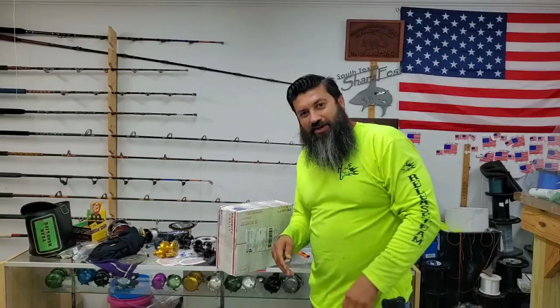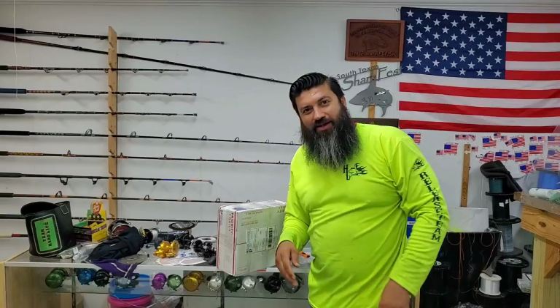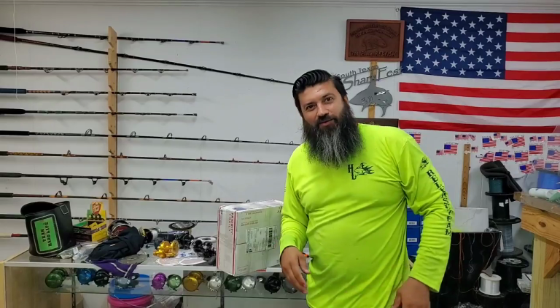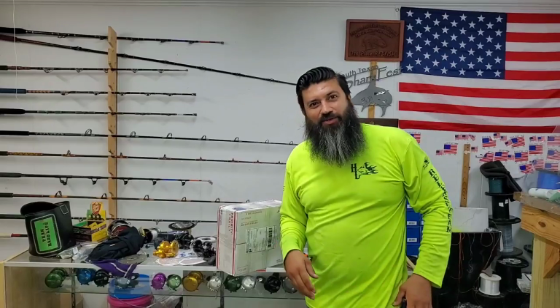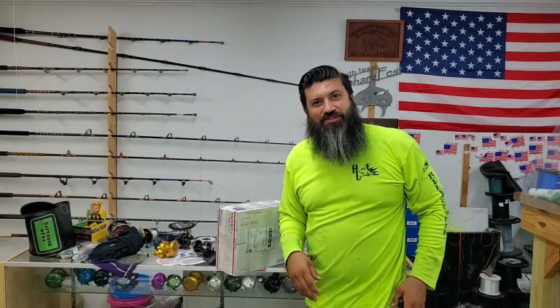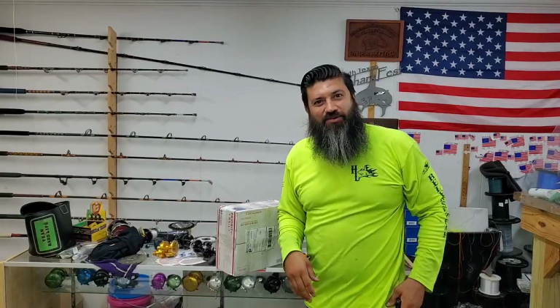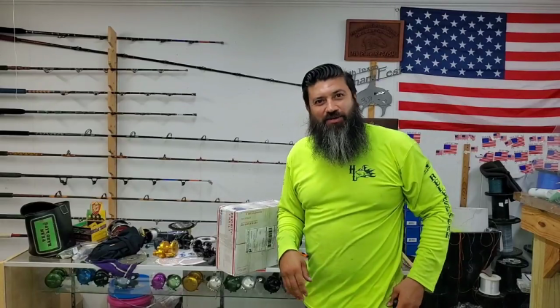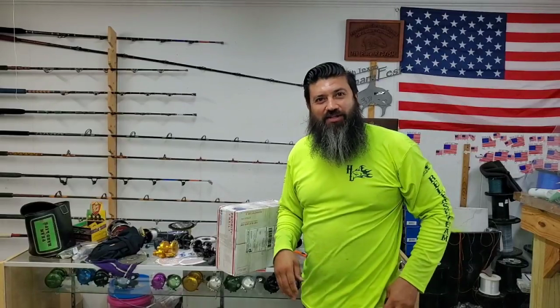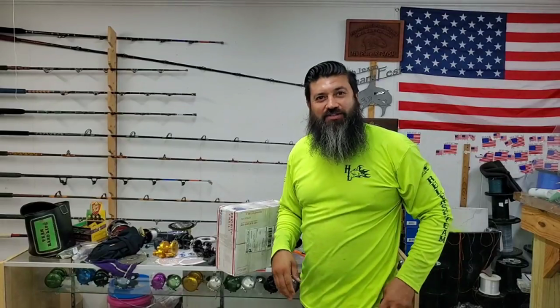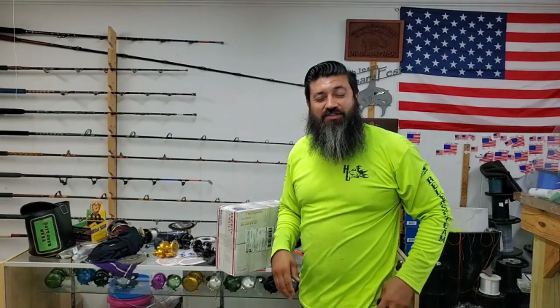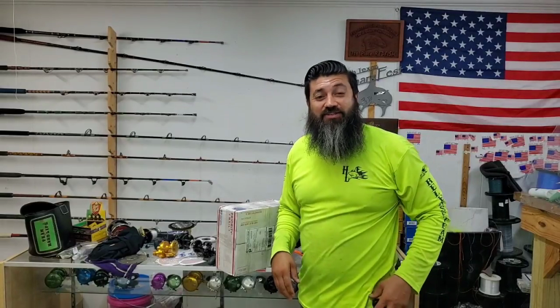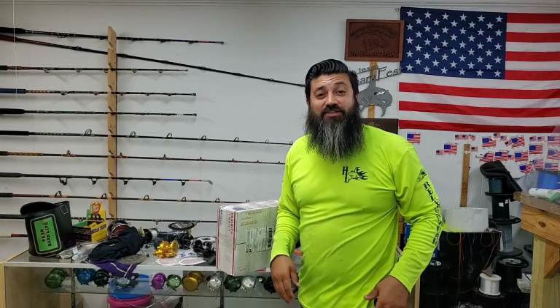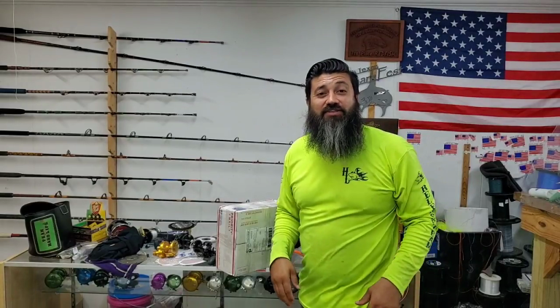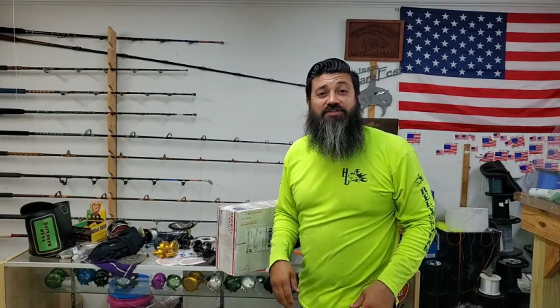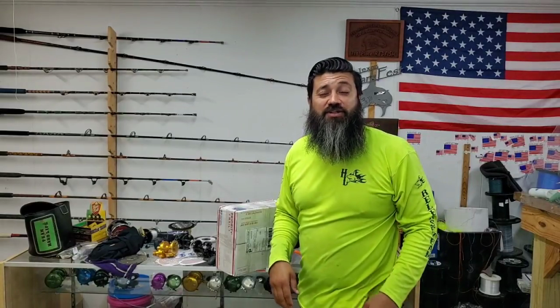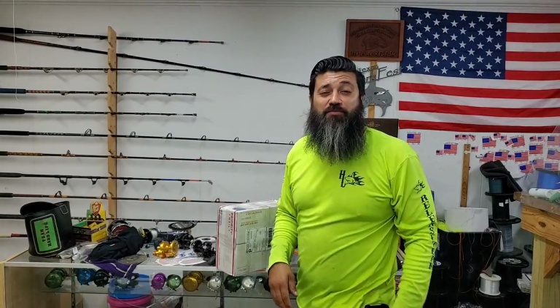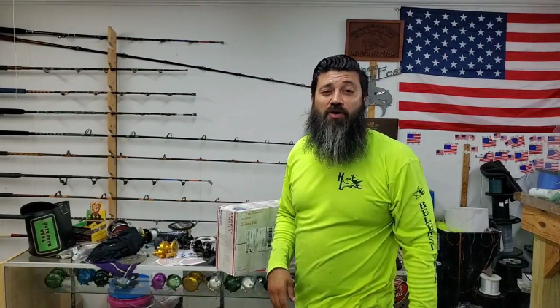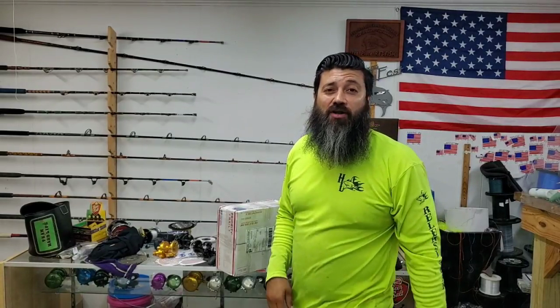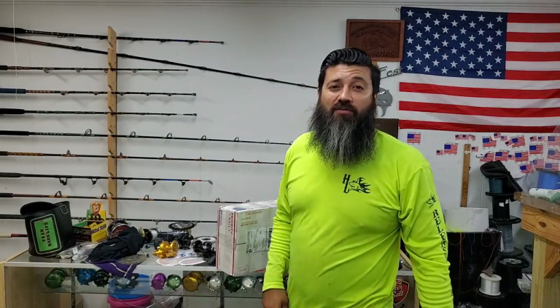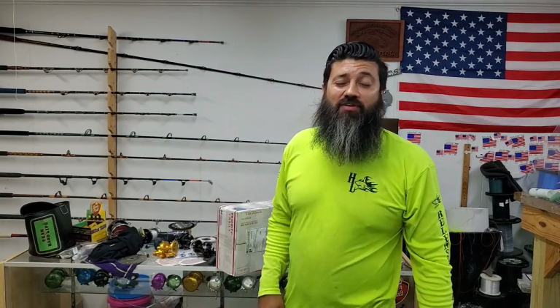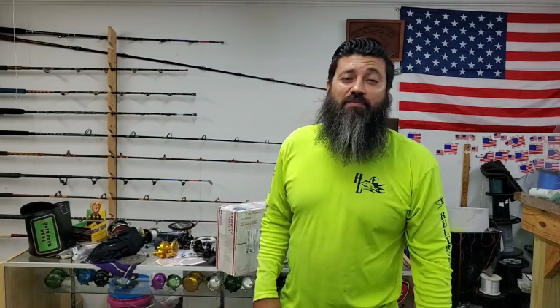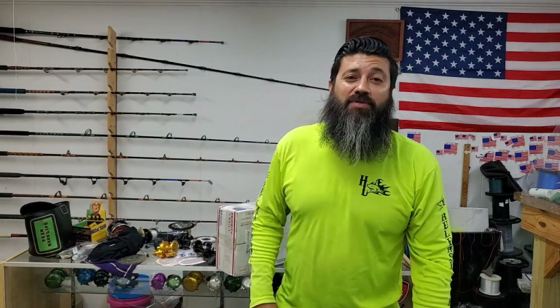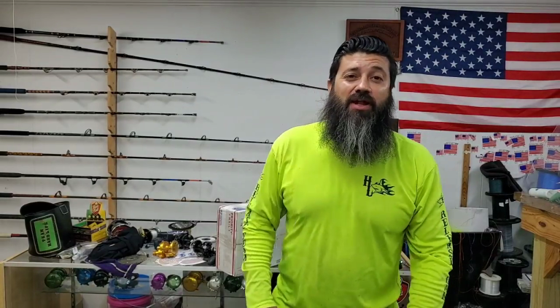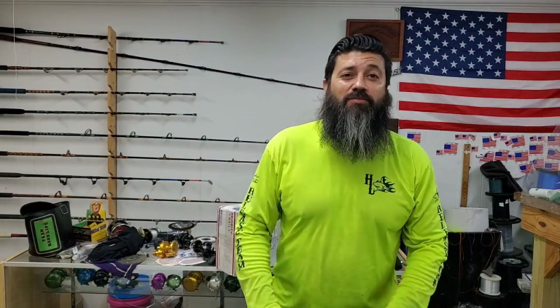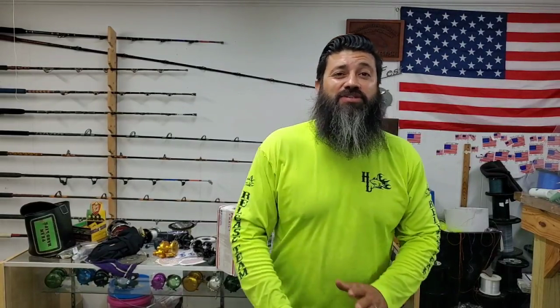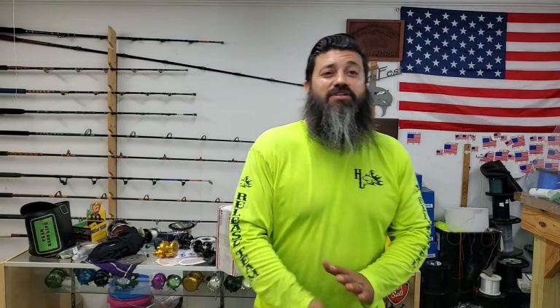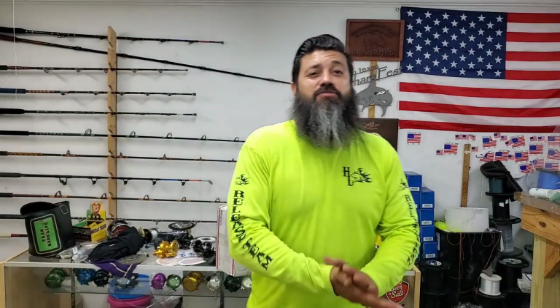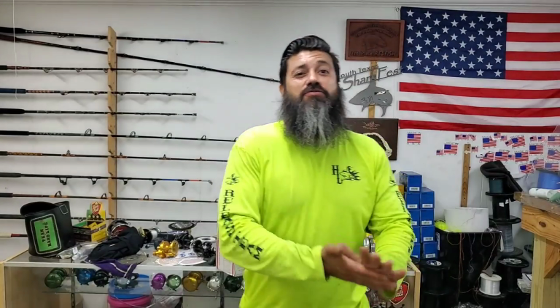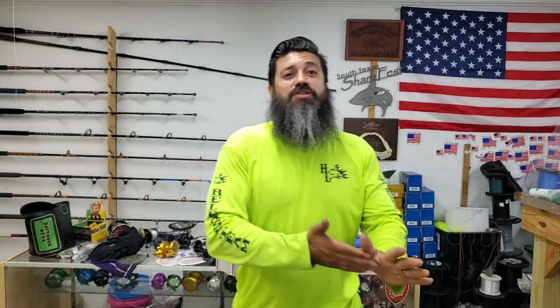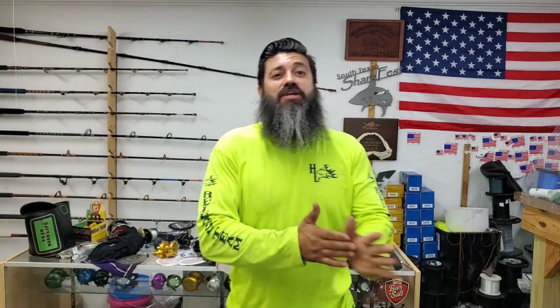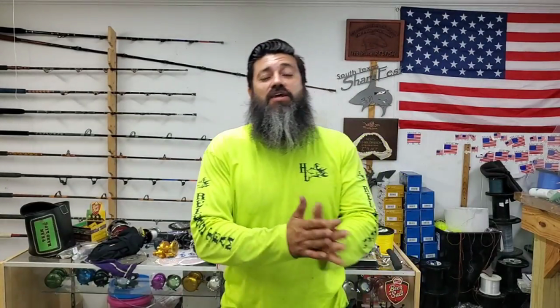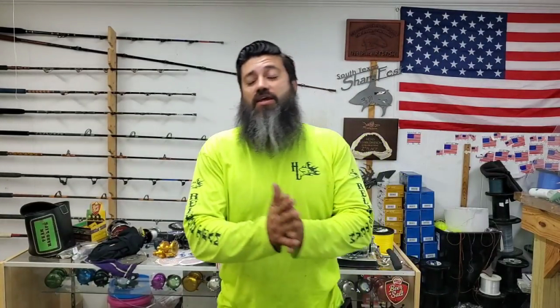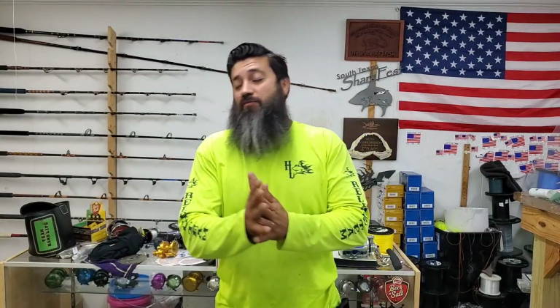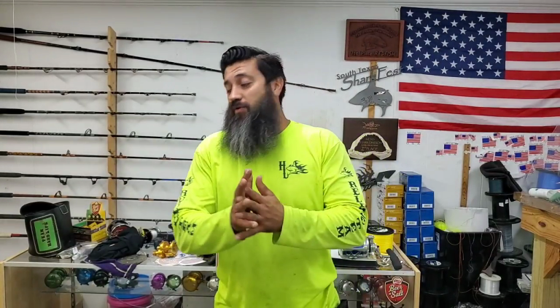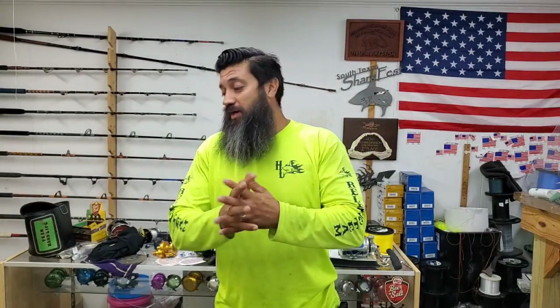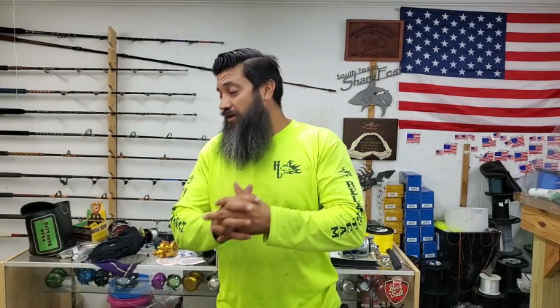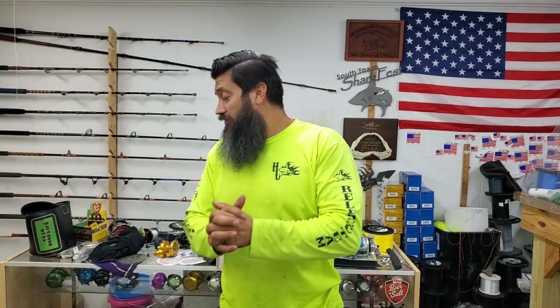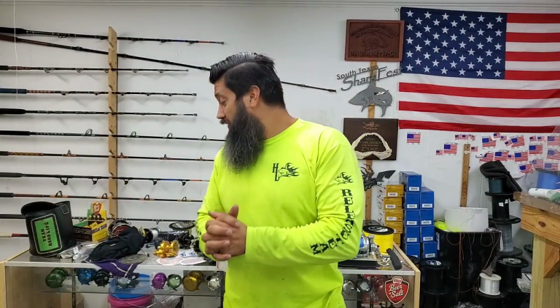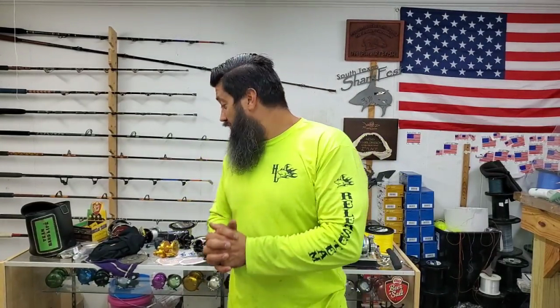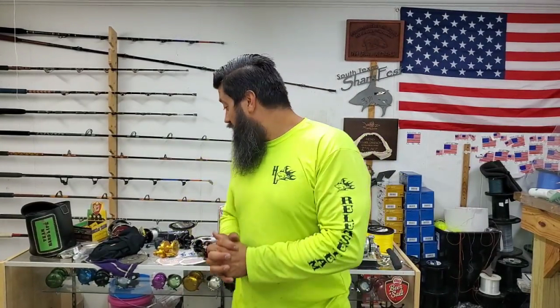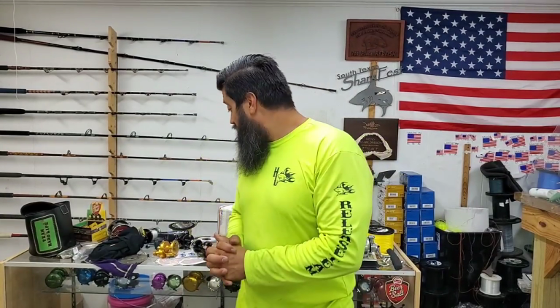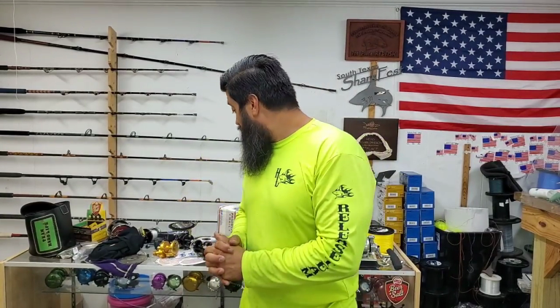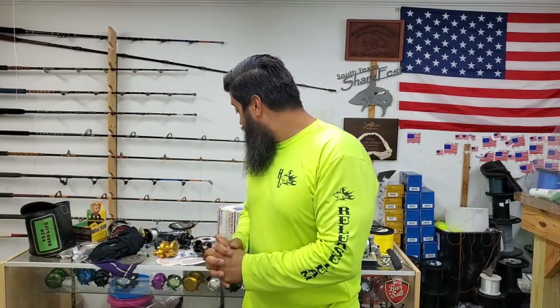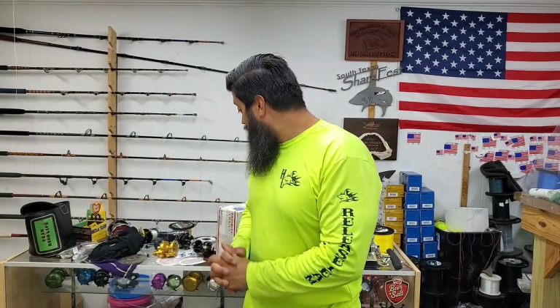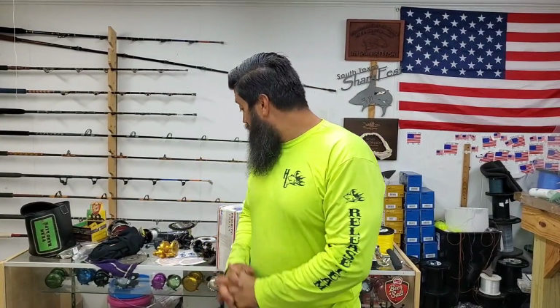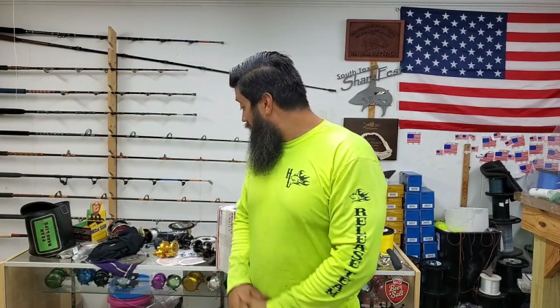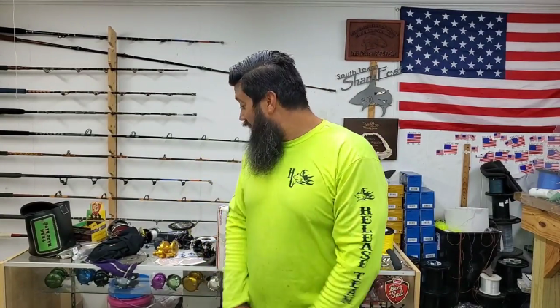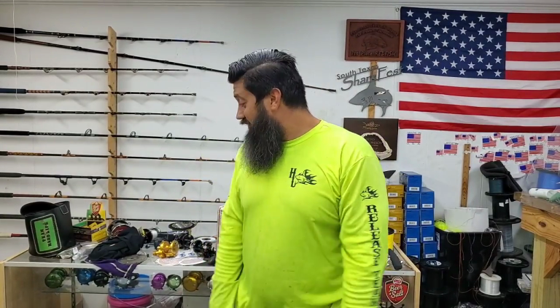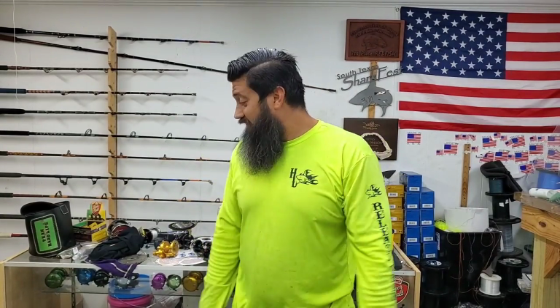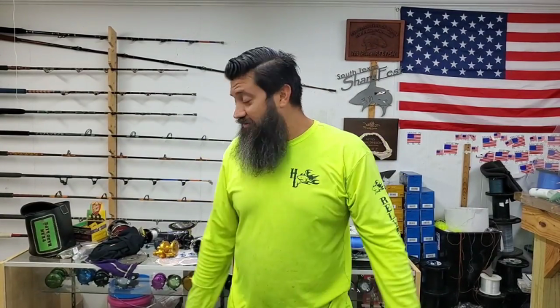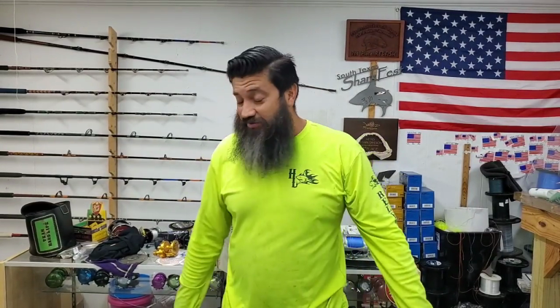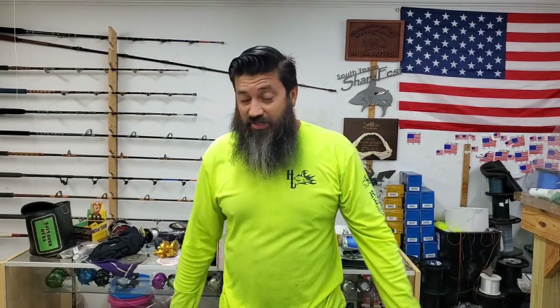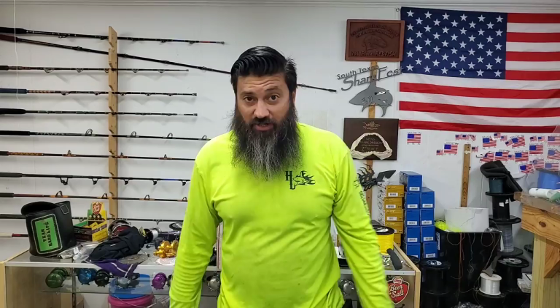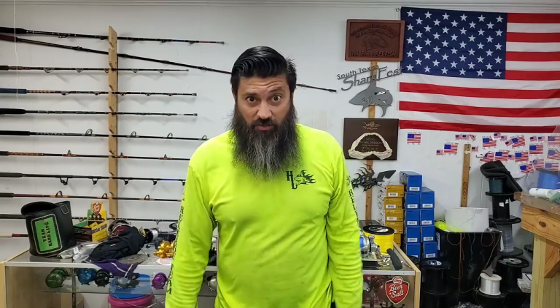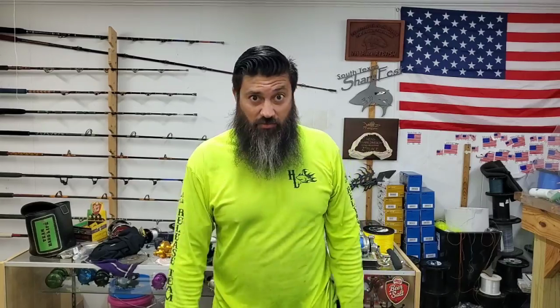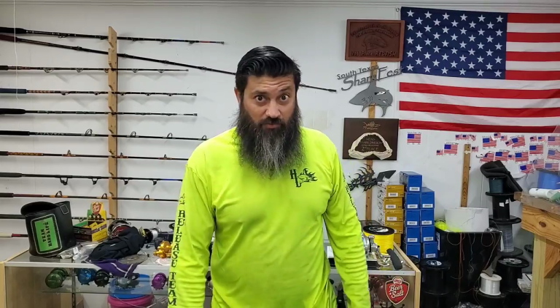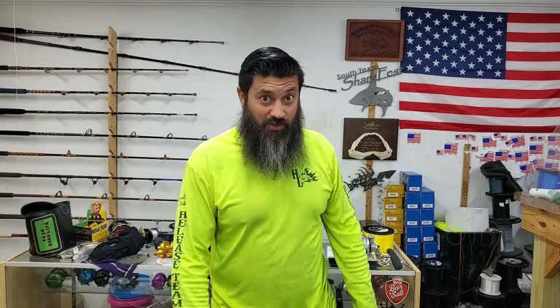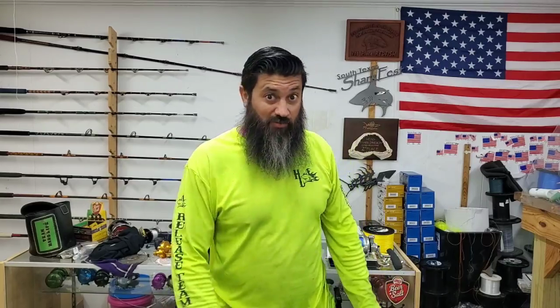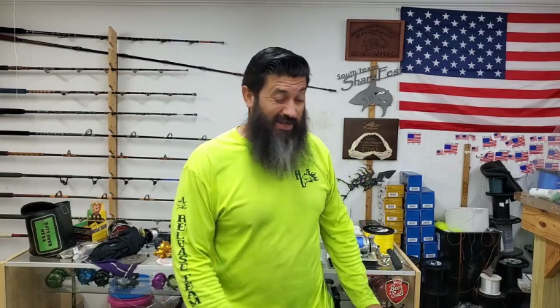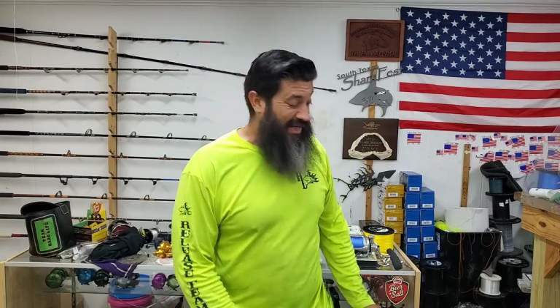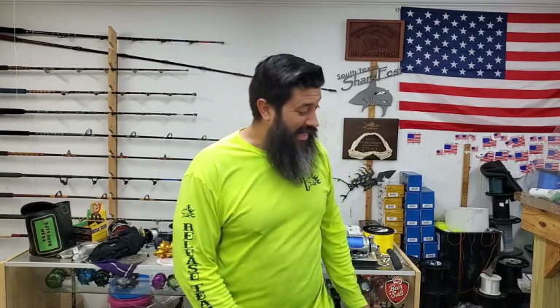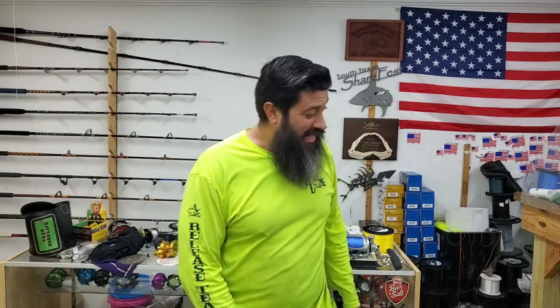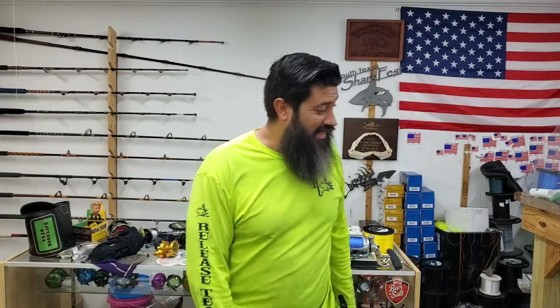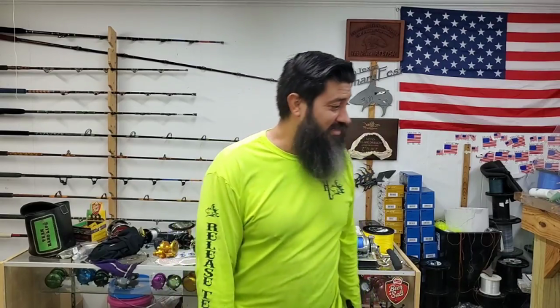Hey, what's up guys? This is Team Hard Life, Captain Albus Acucce, and we're here with another unboxing video. What do we got?